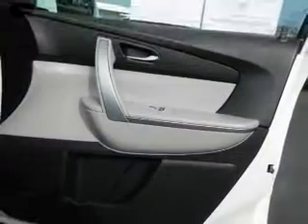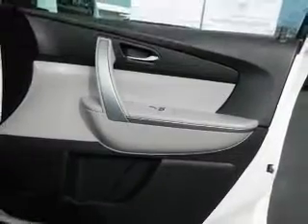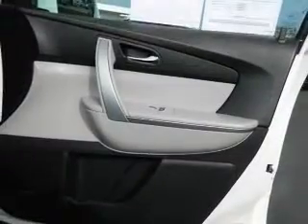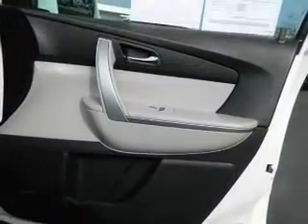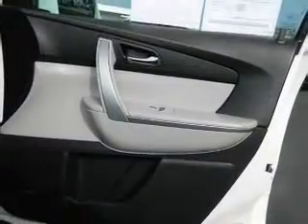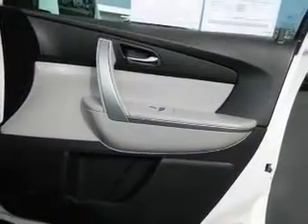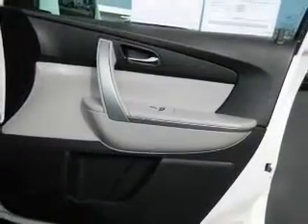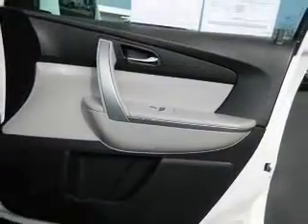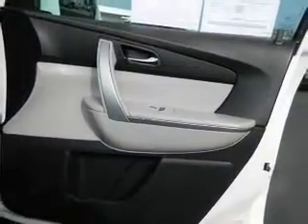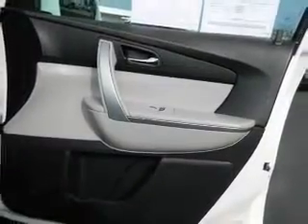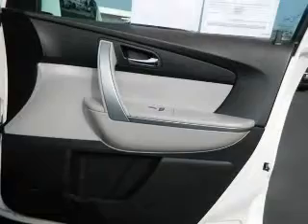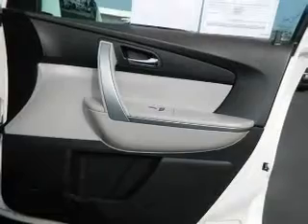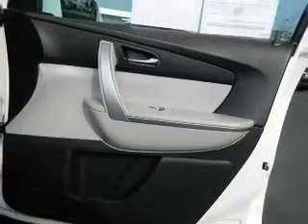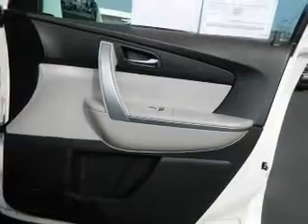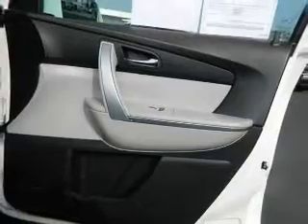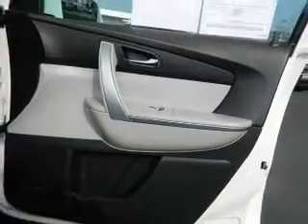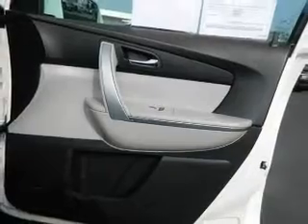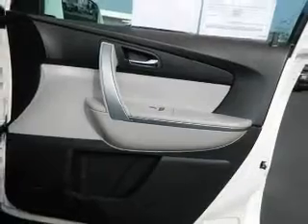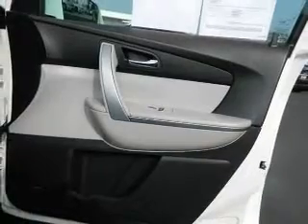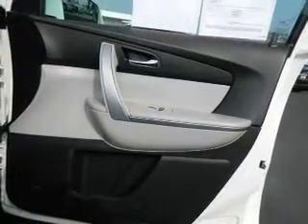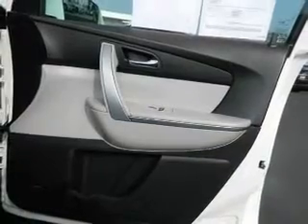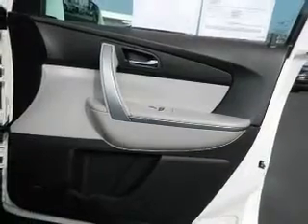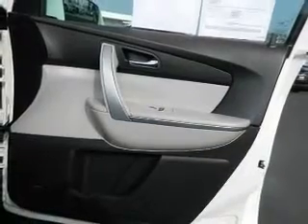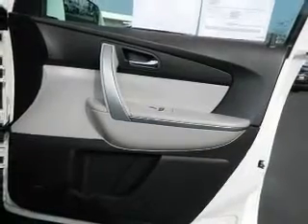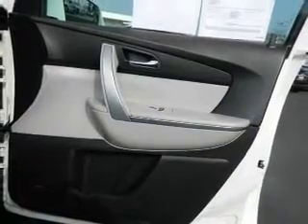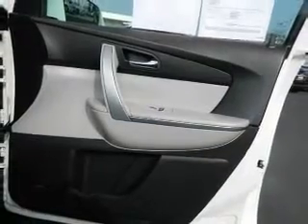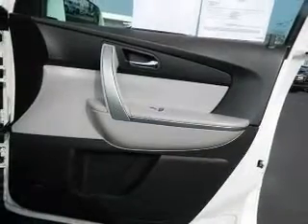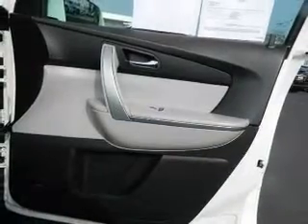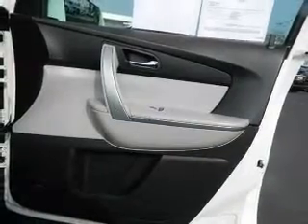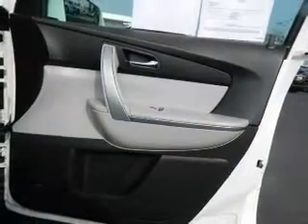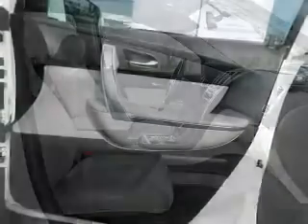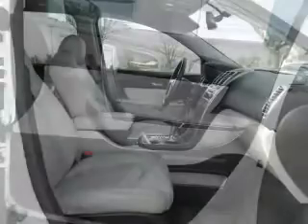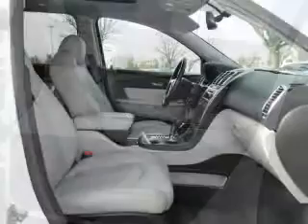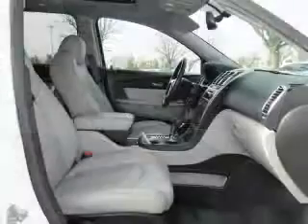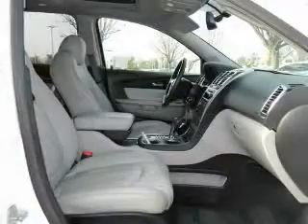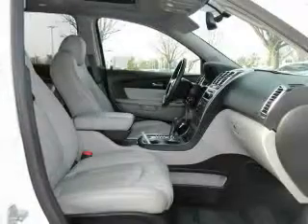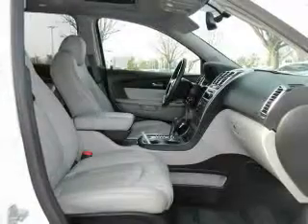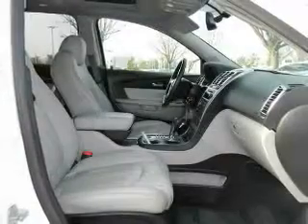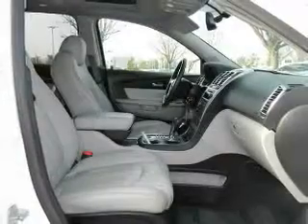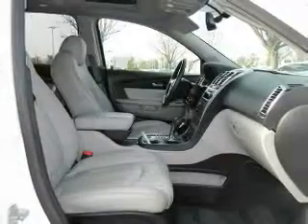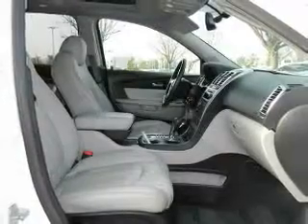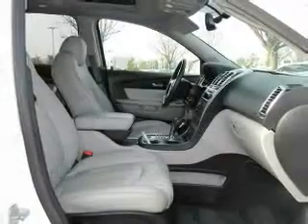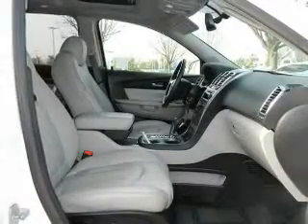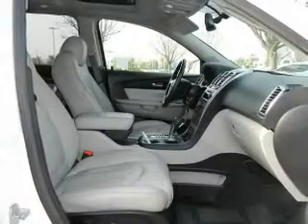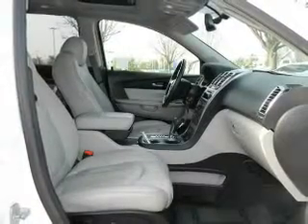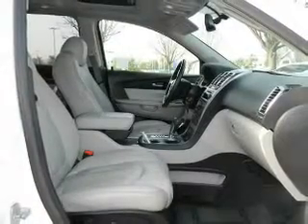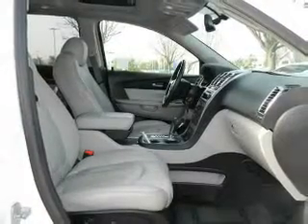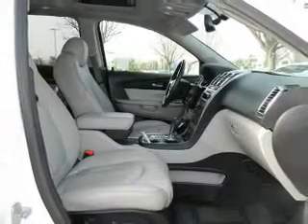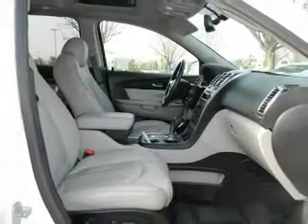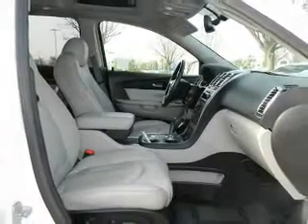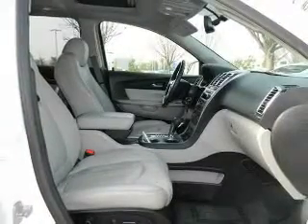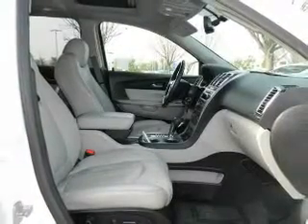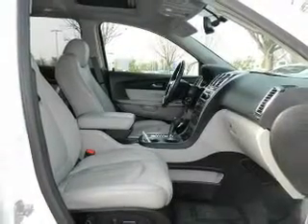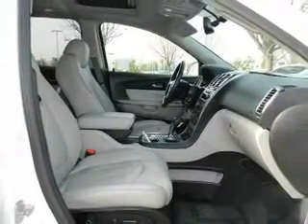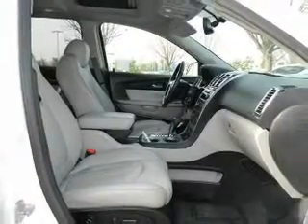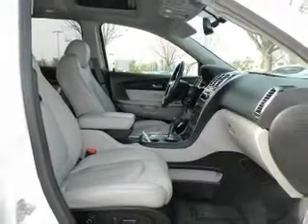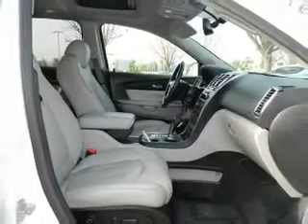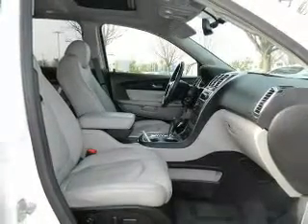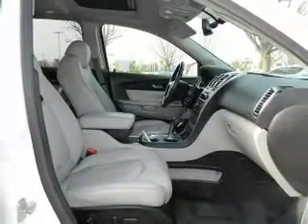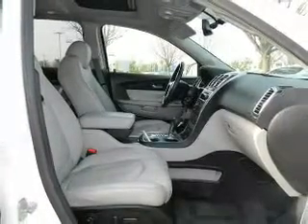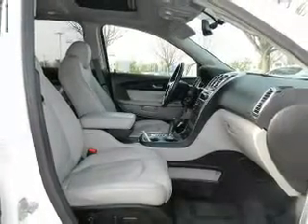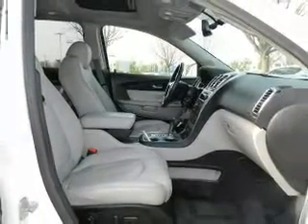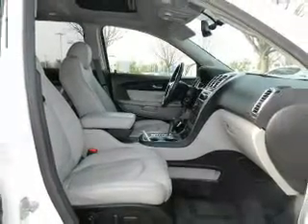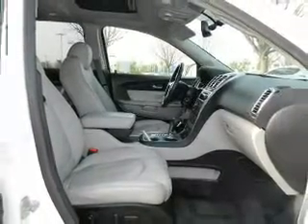Power door locks, power windows, cruise control, an AM-FM stereo, power steering, air conditioning.